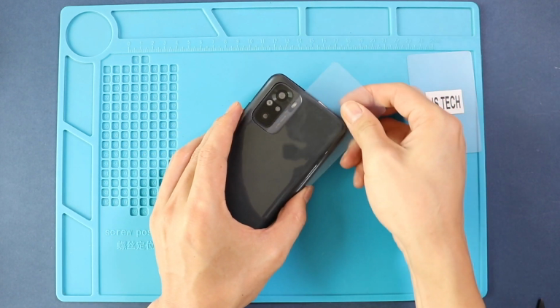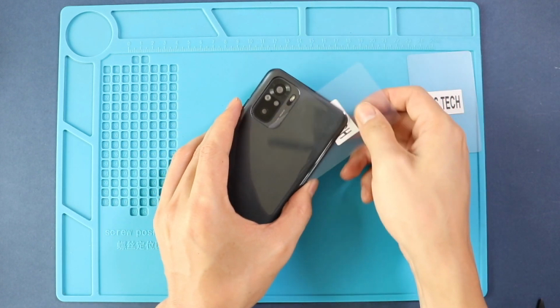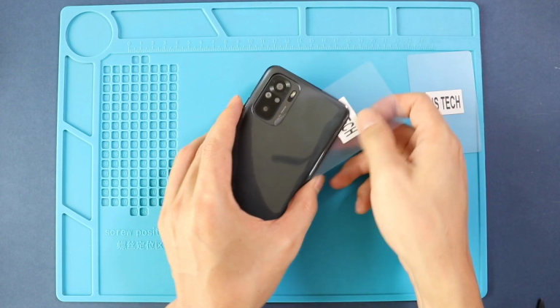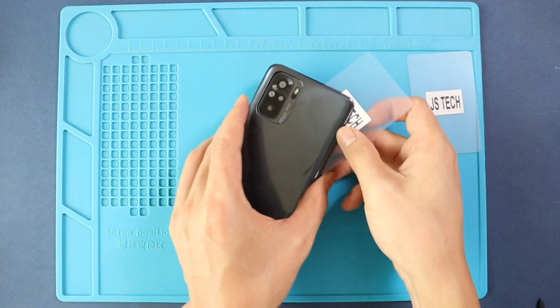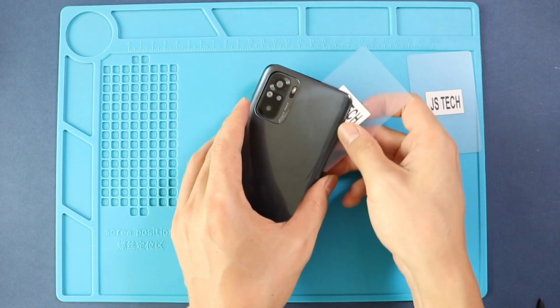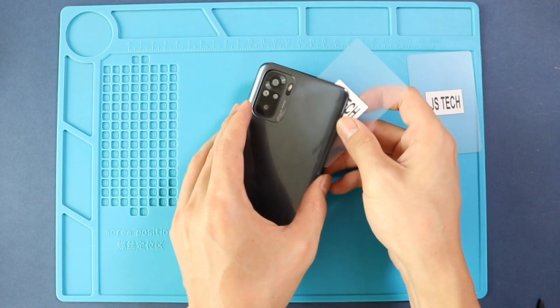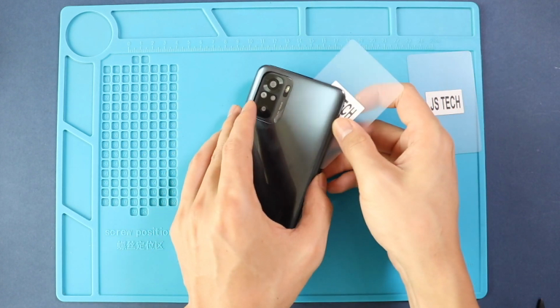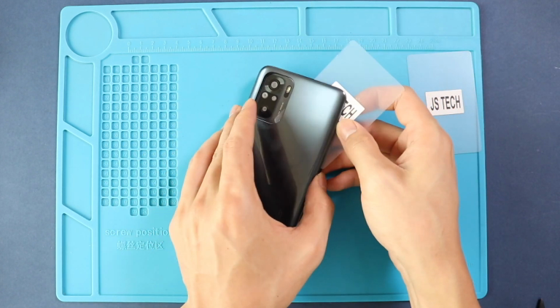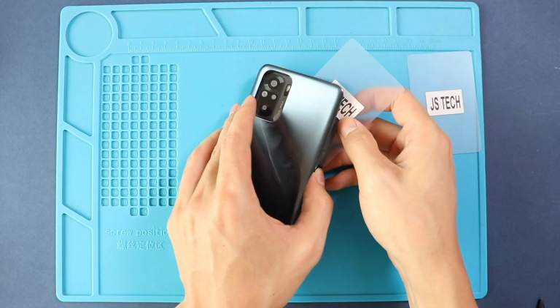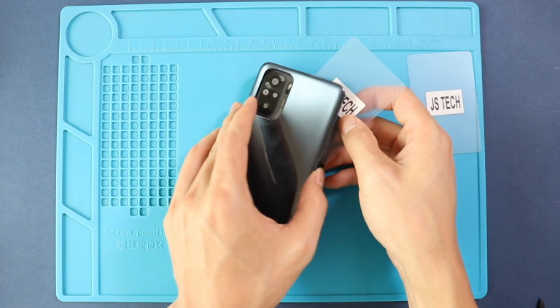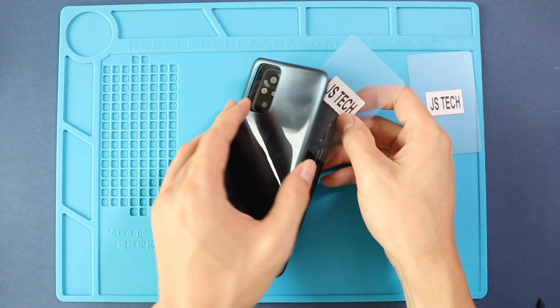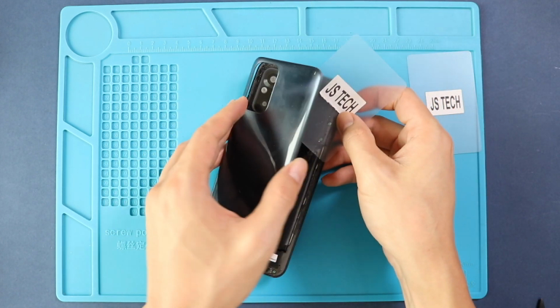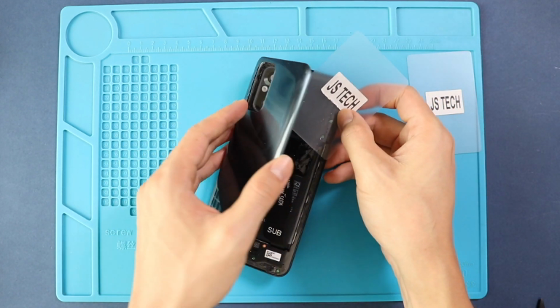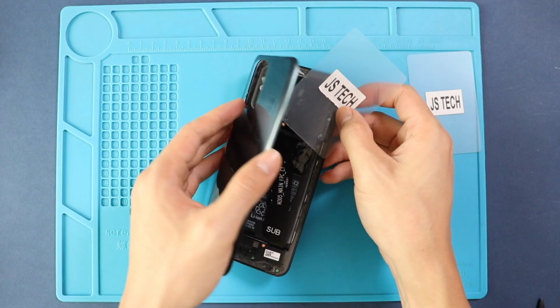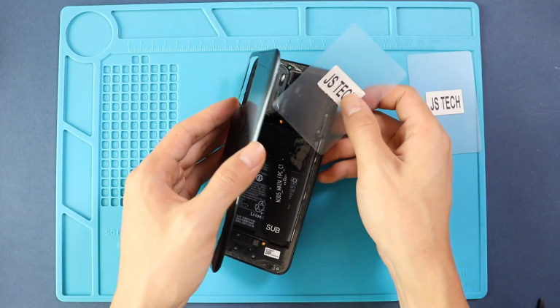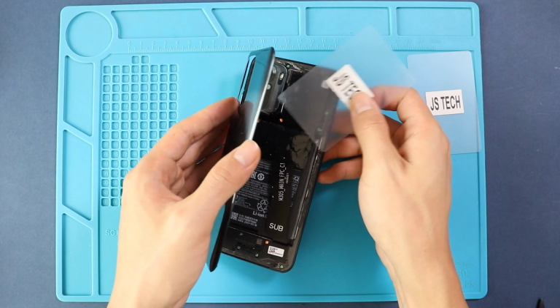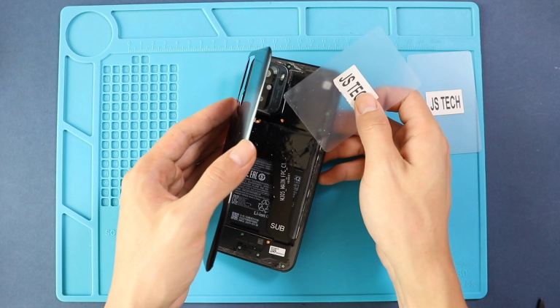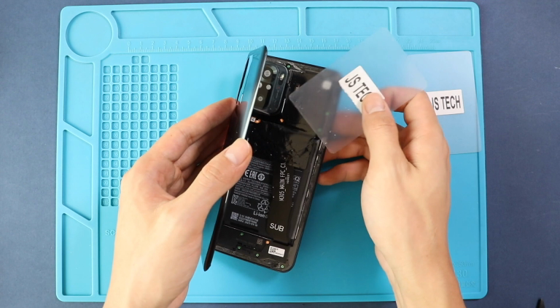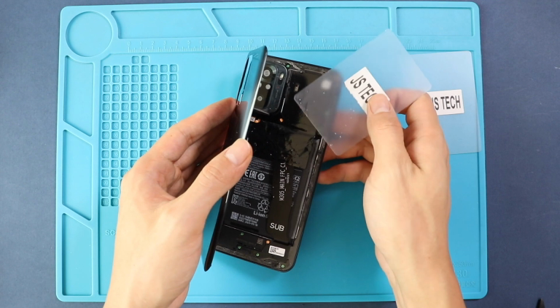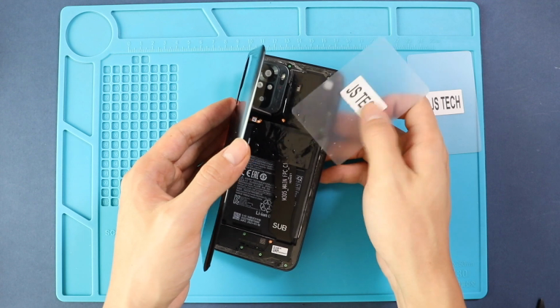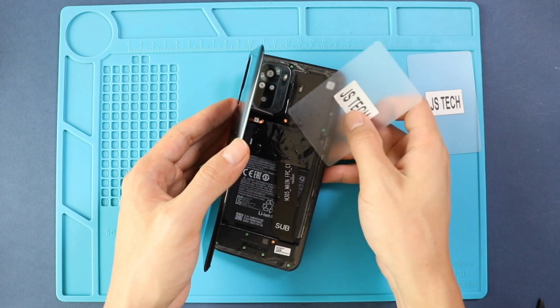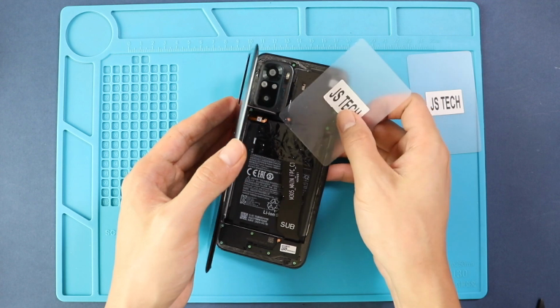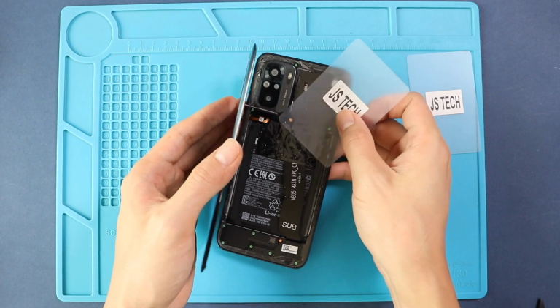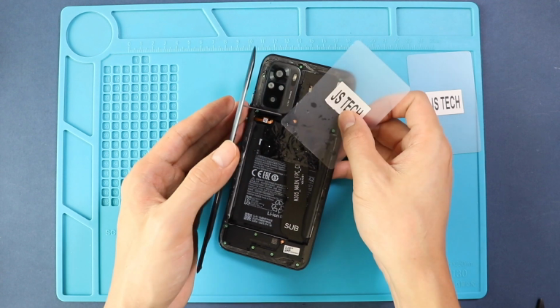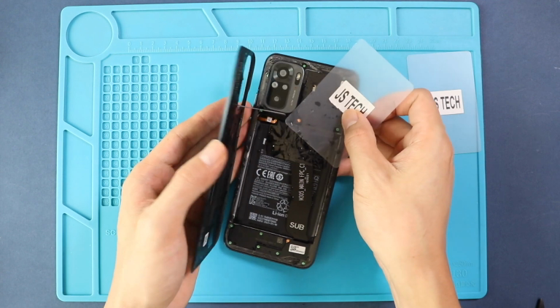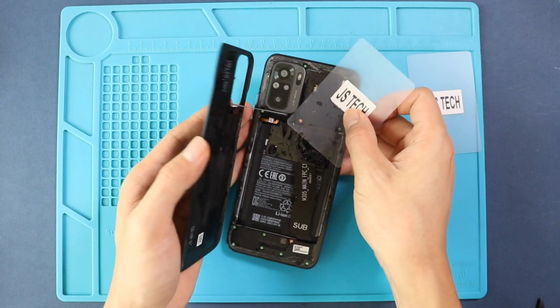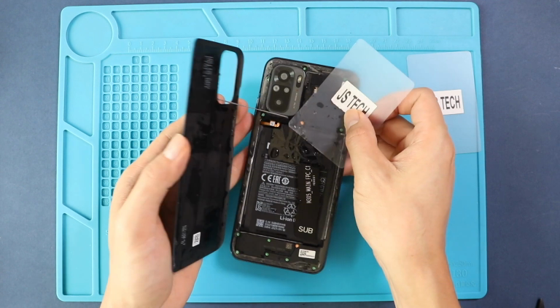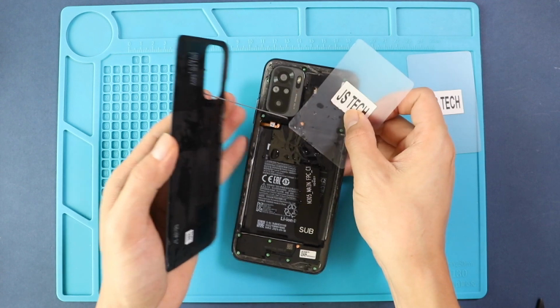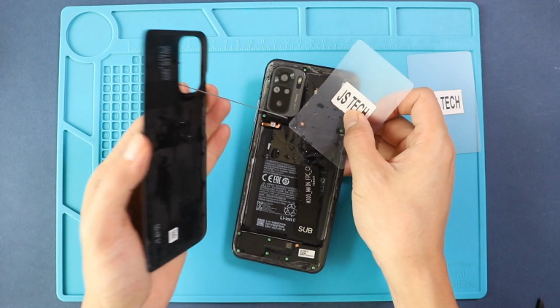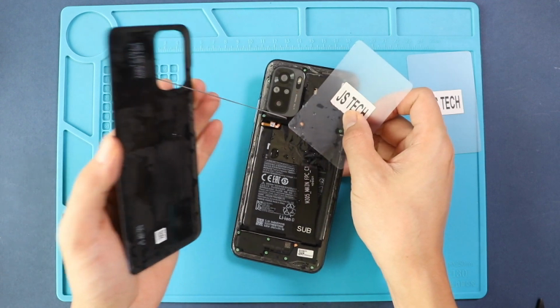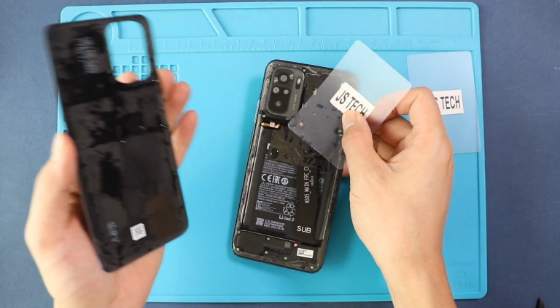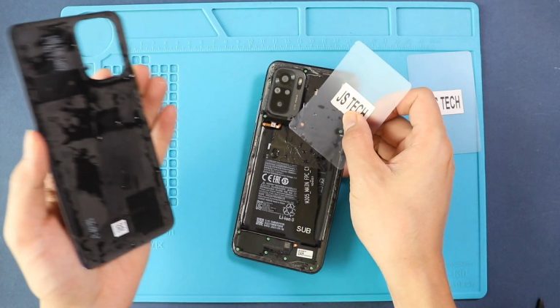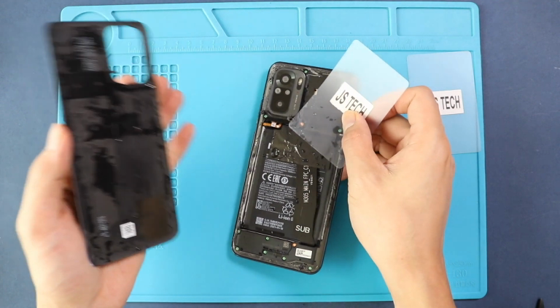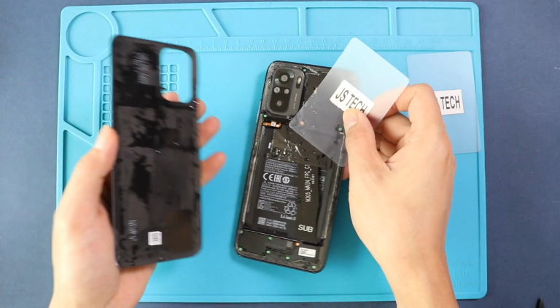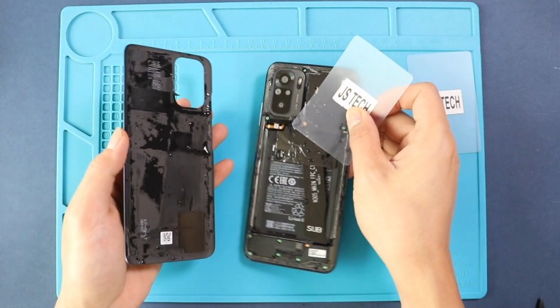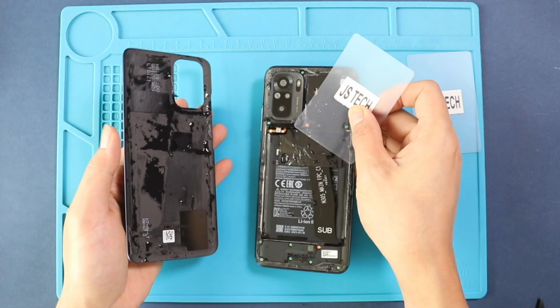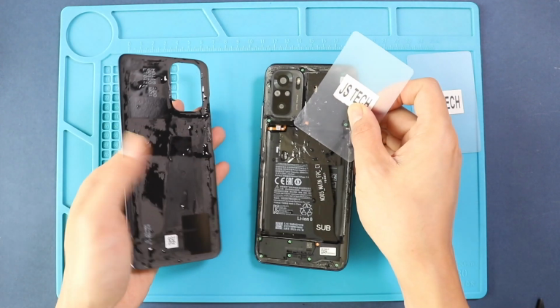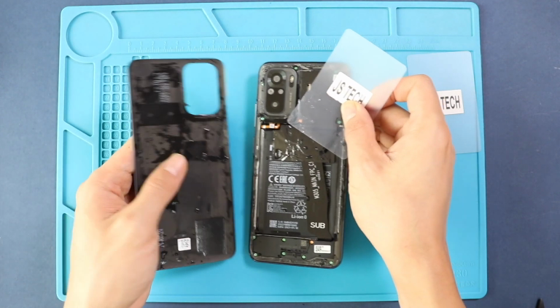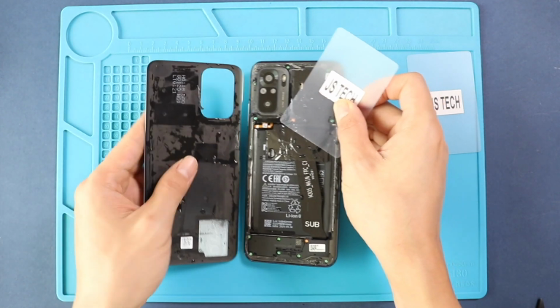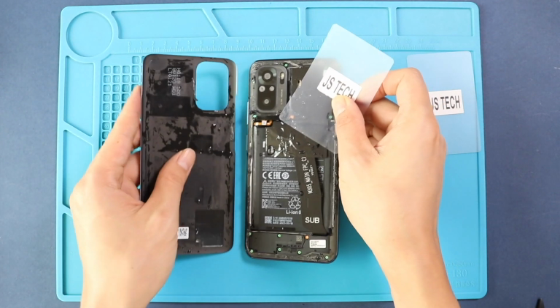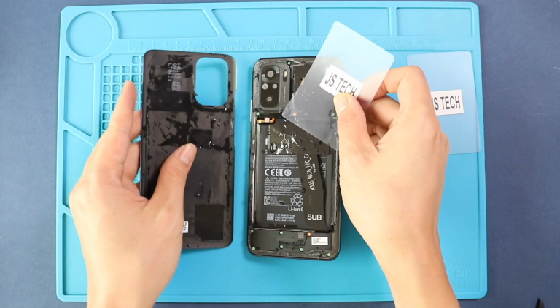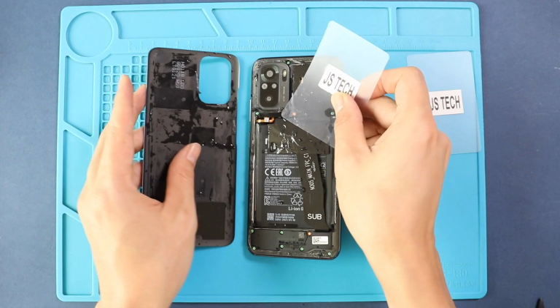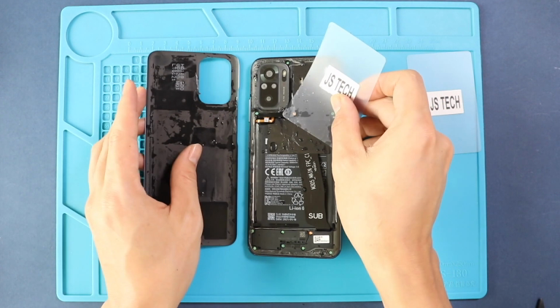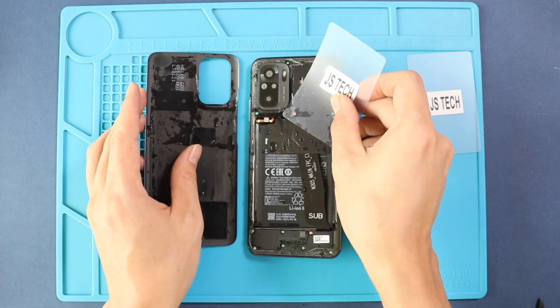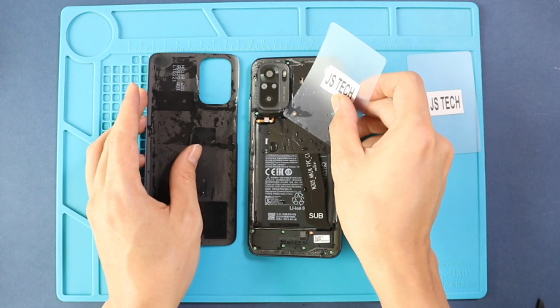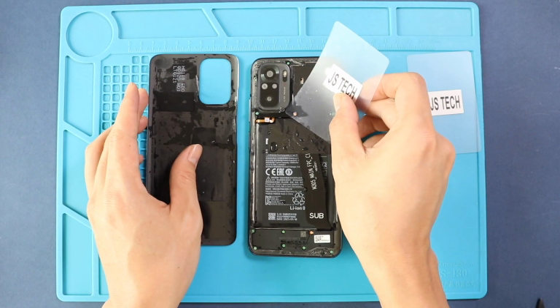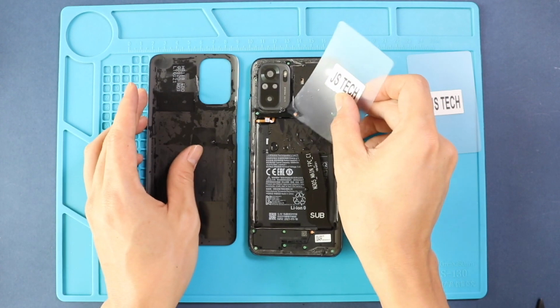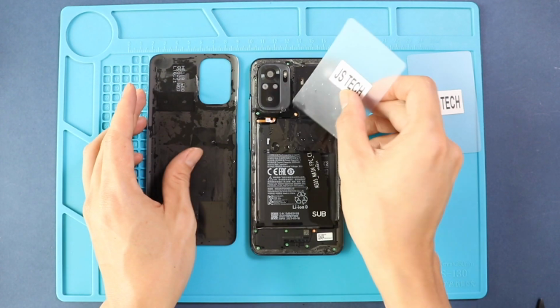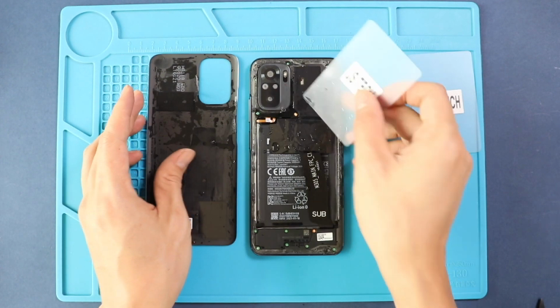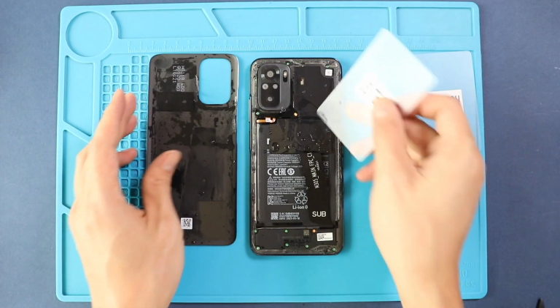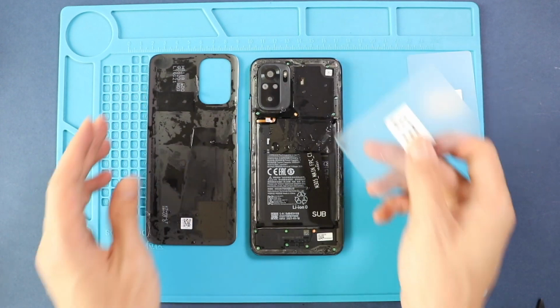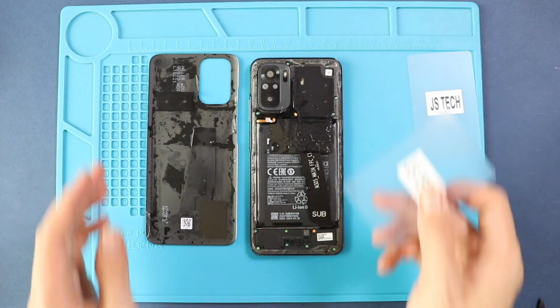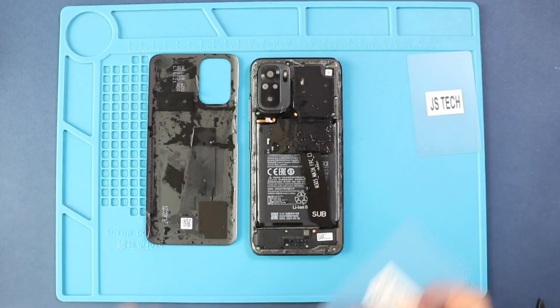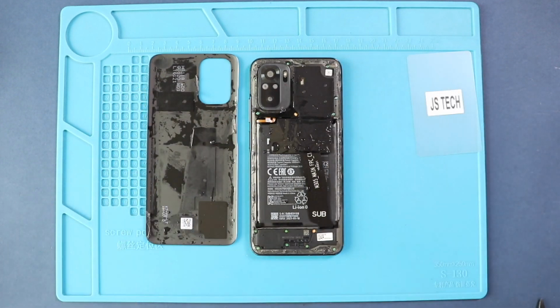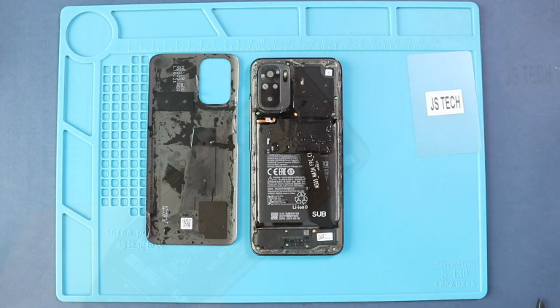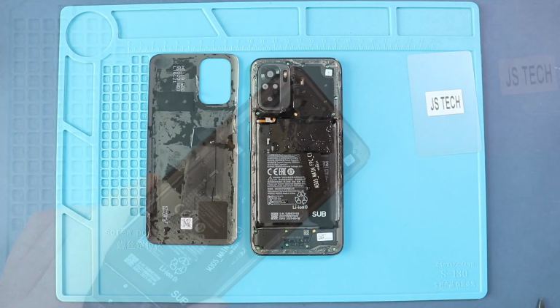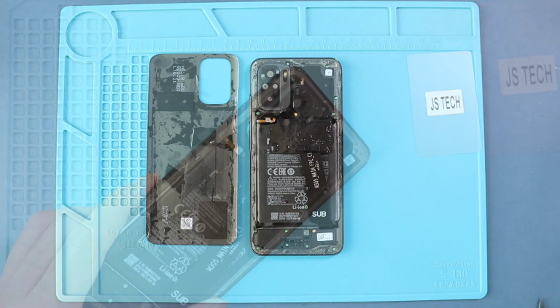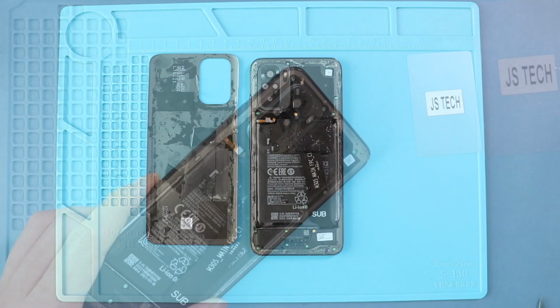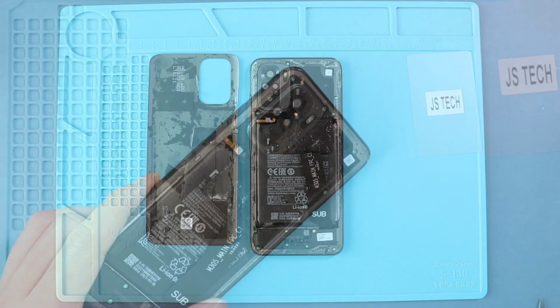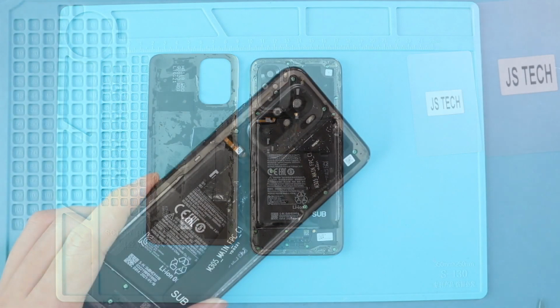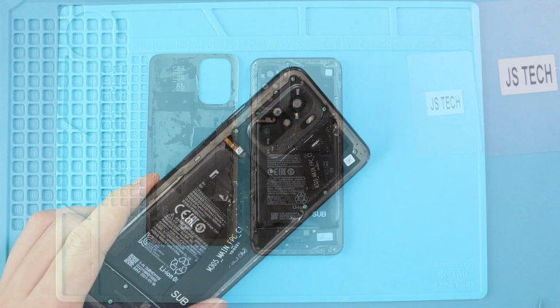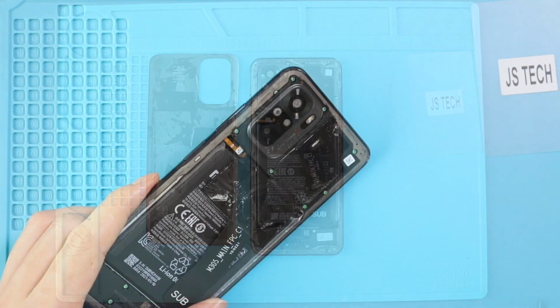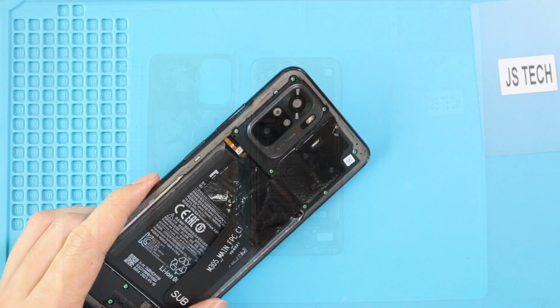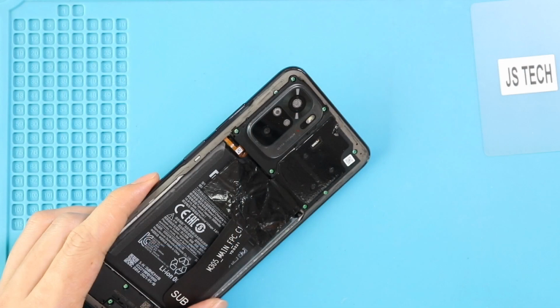Take out the rear cover and then take out the camera lens frame by undoing screws. Undo four screws and lift the camera lens cover using a pry tool.